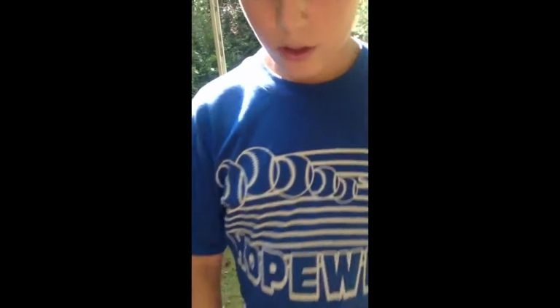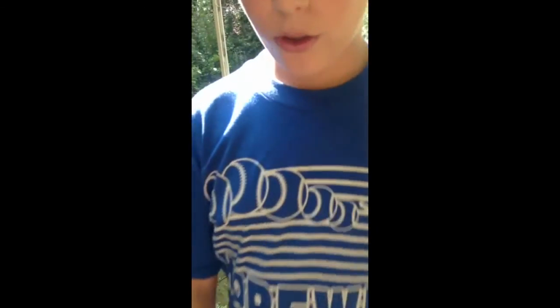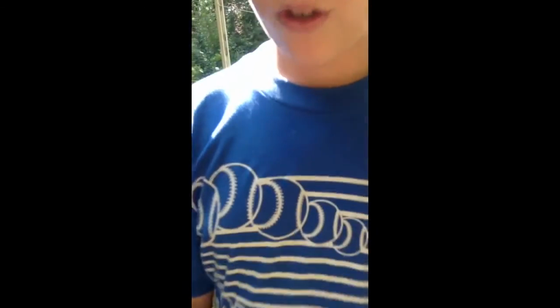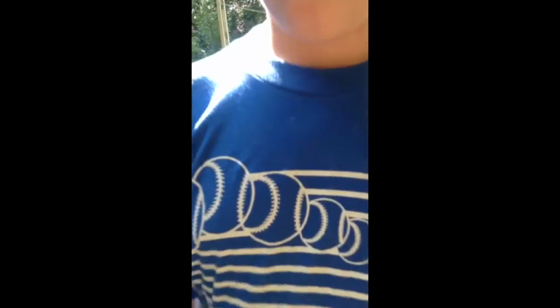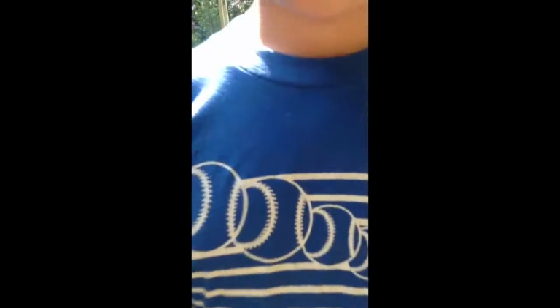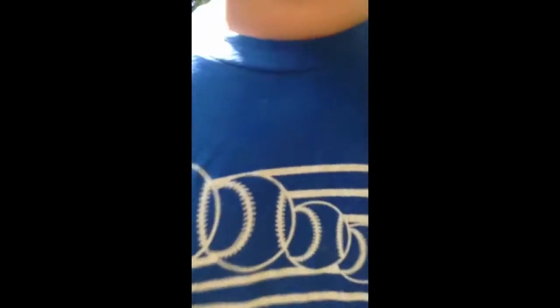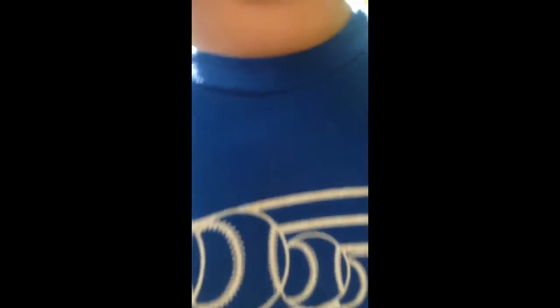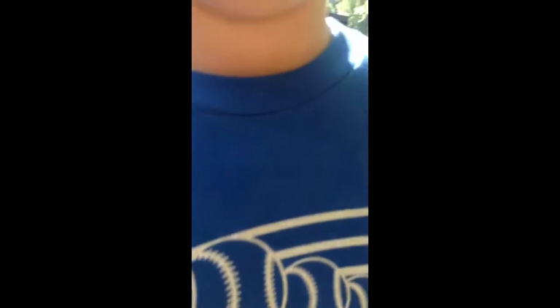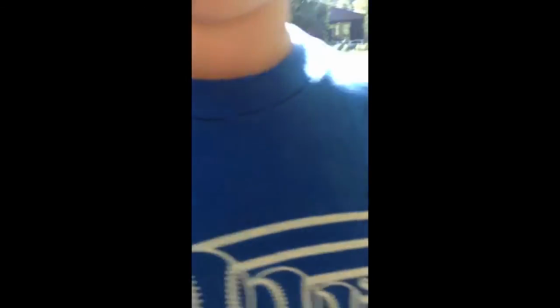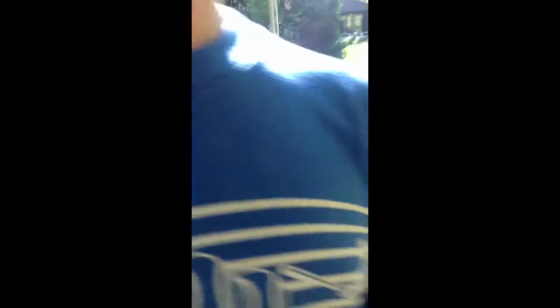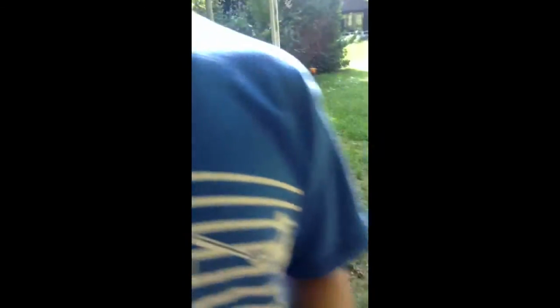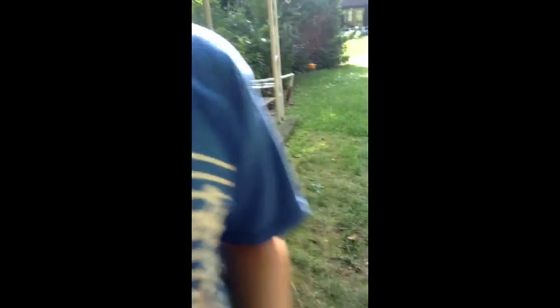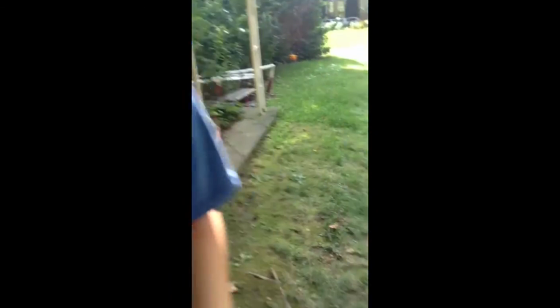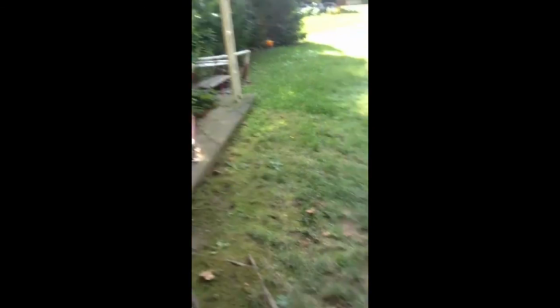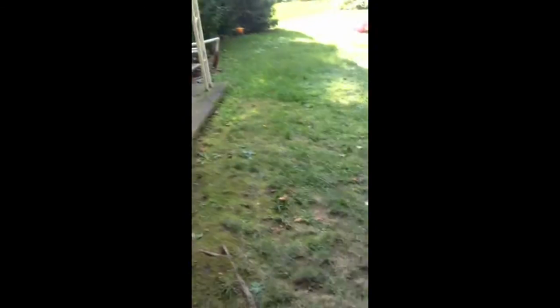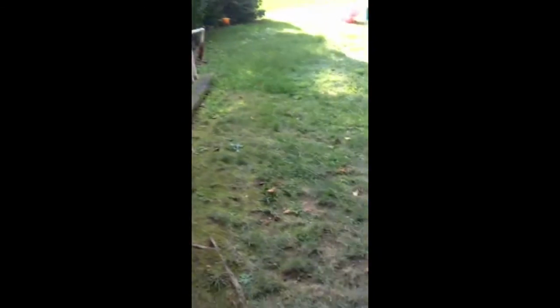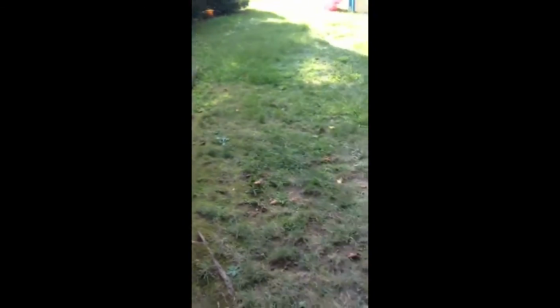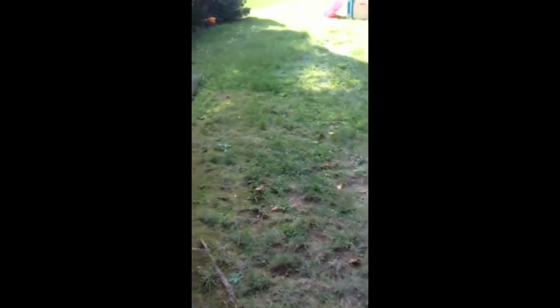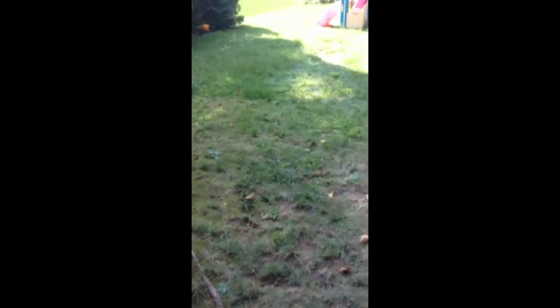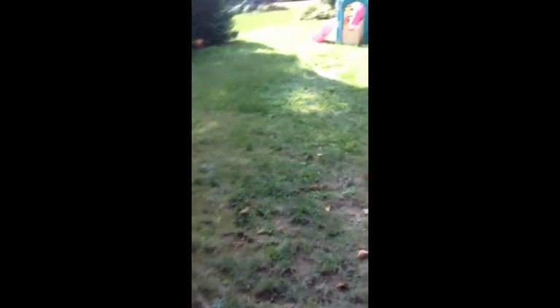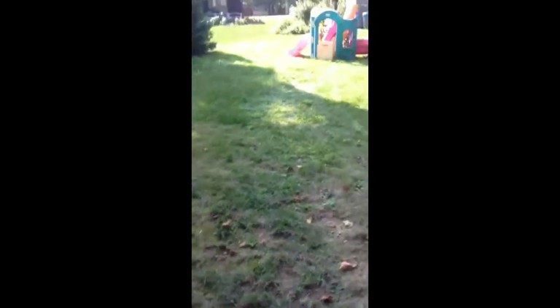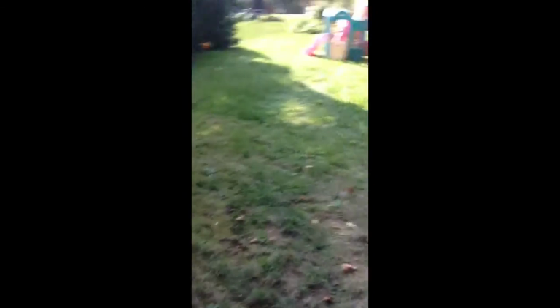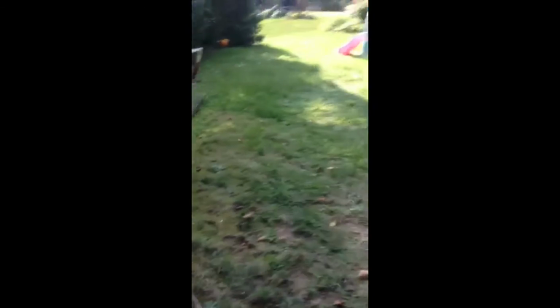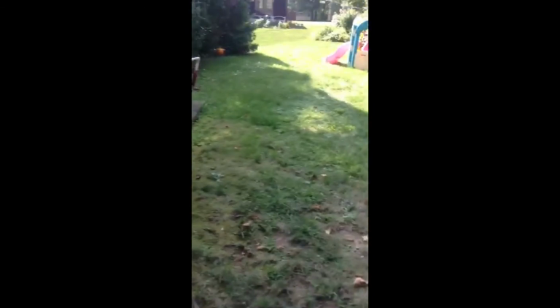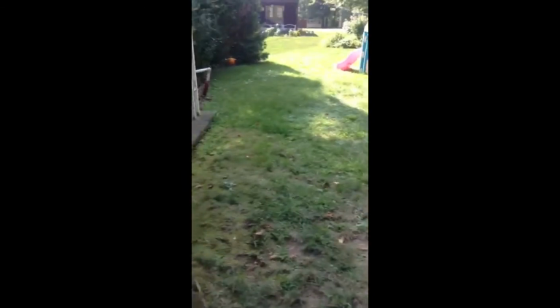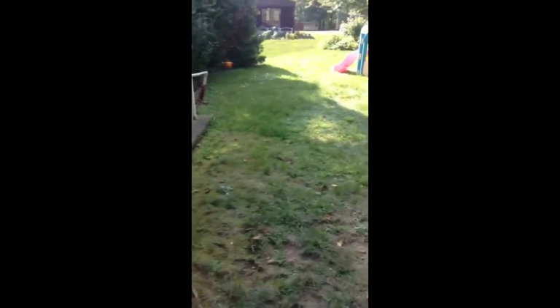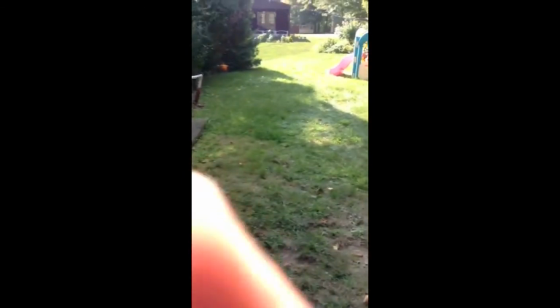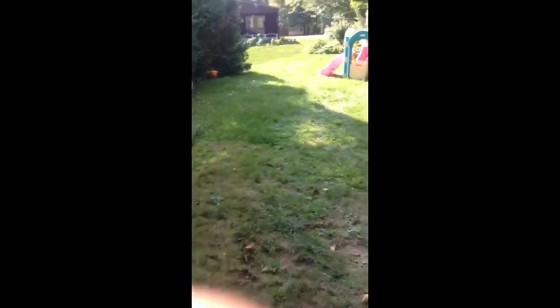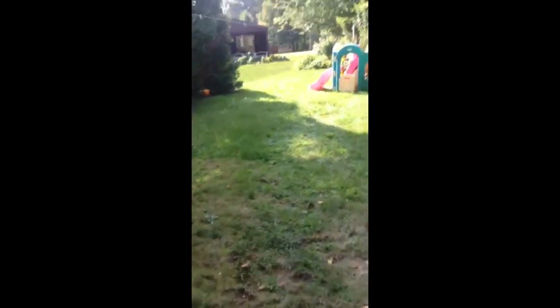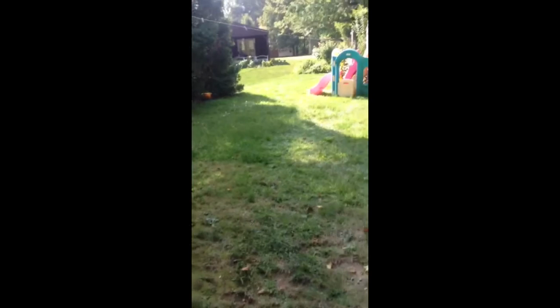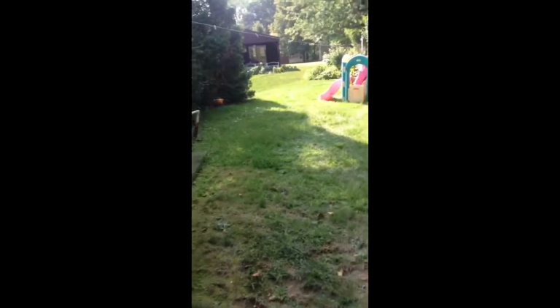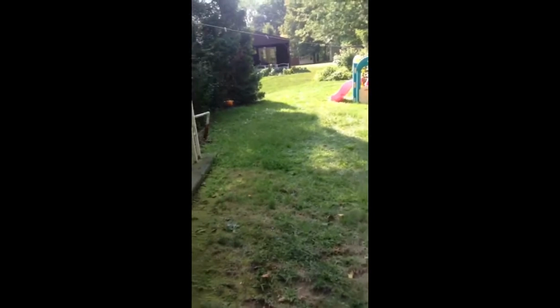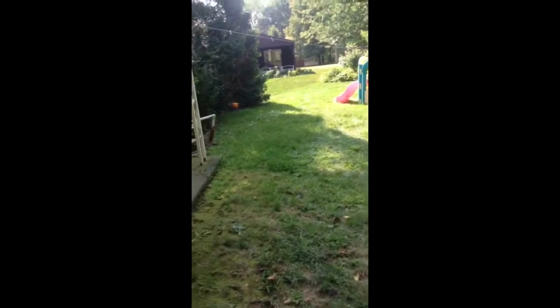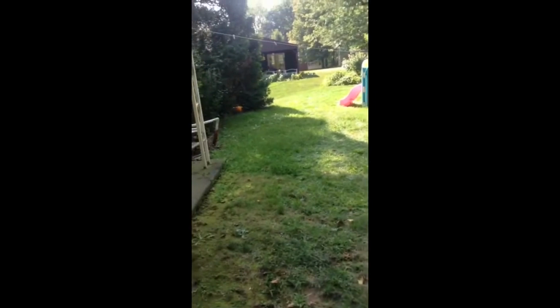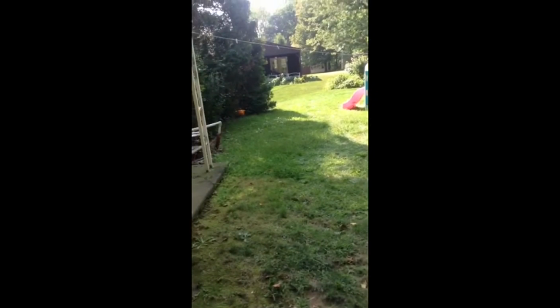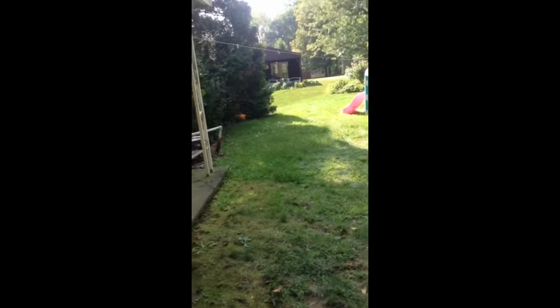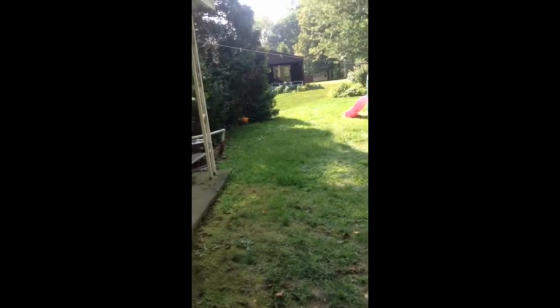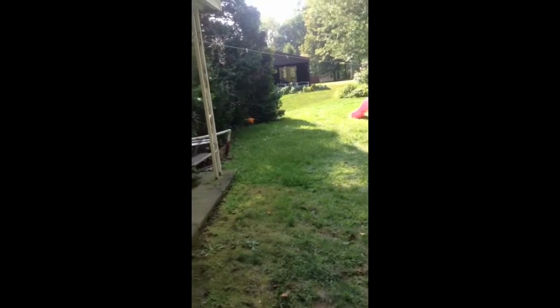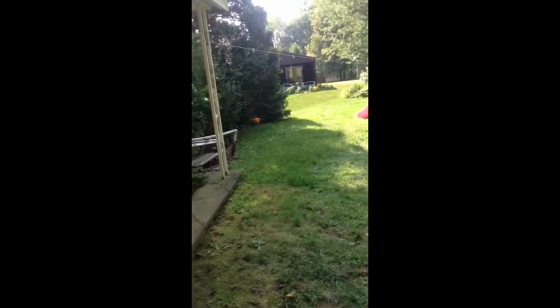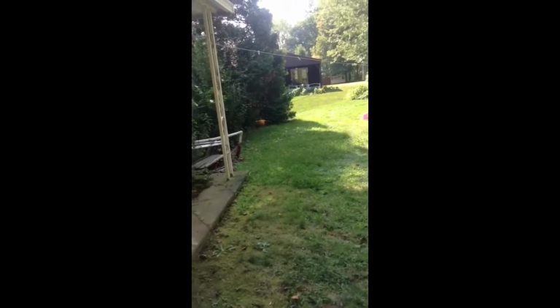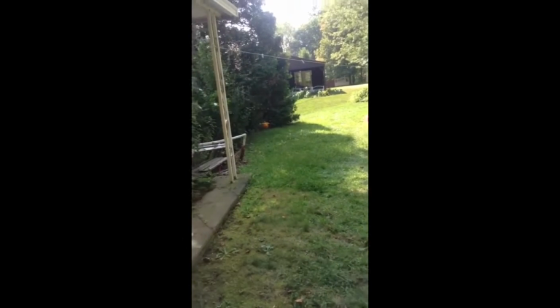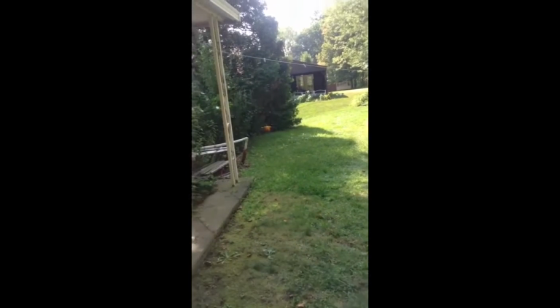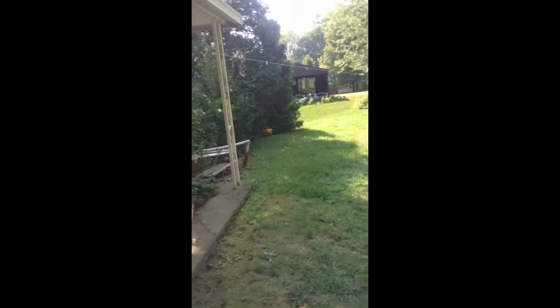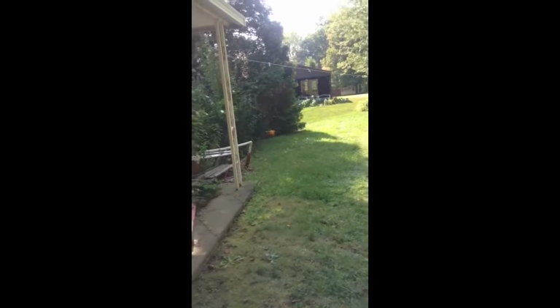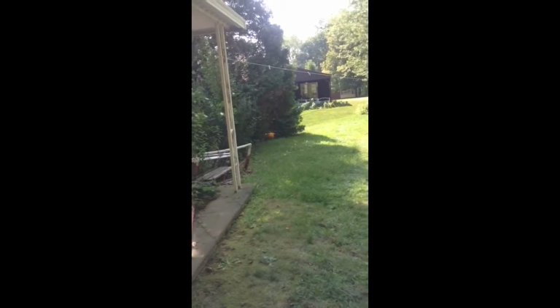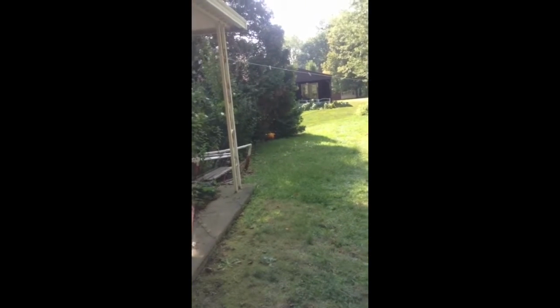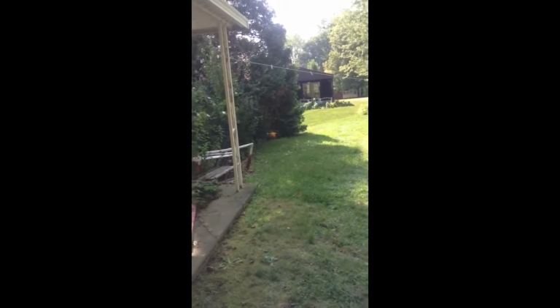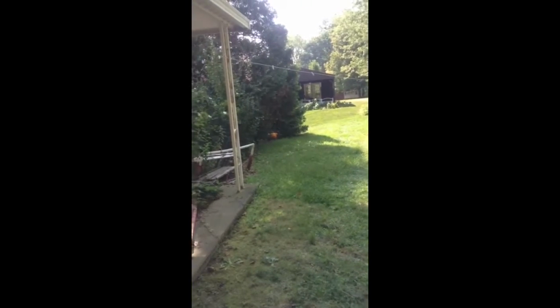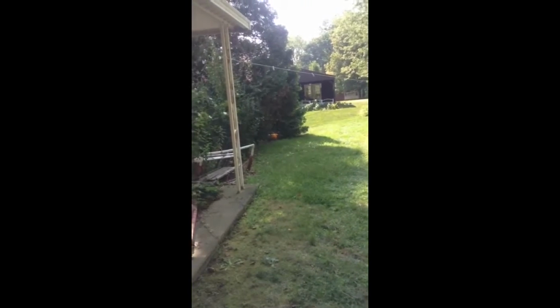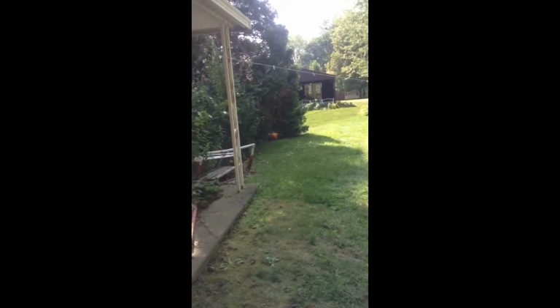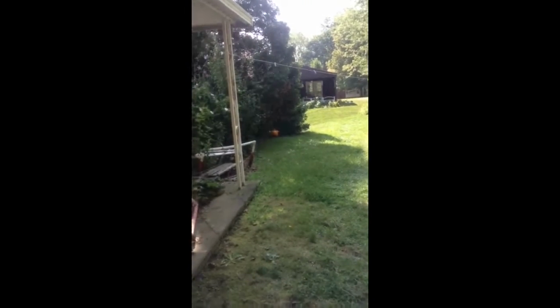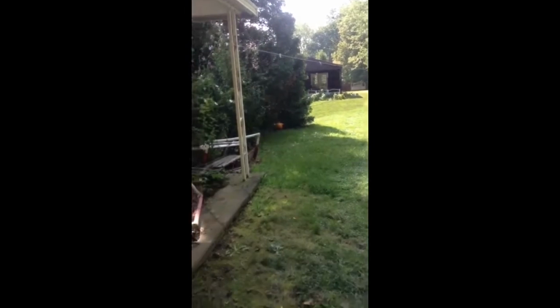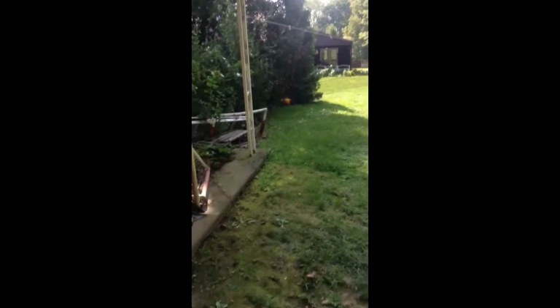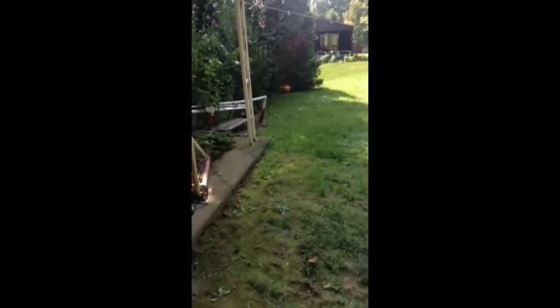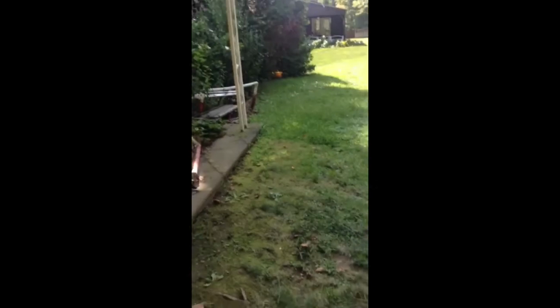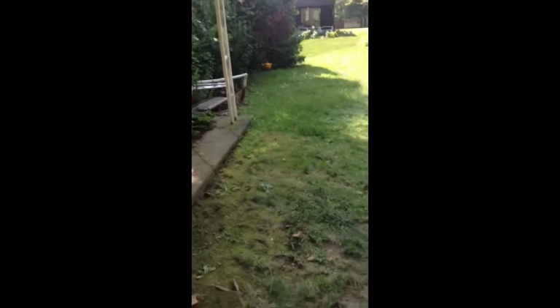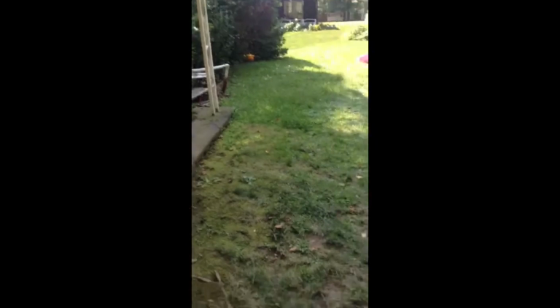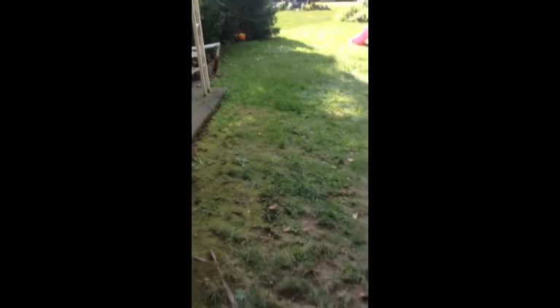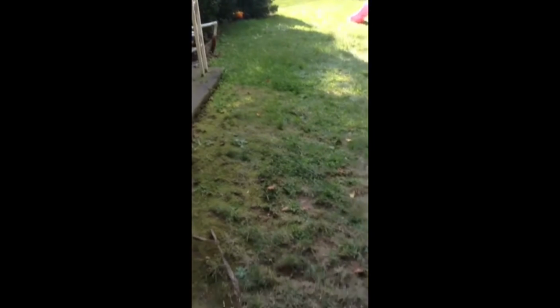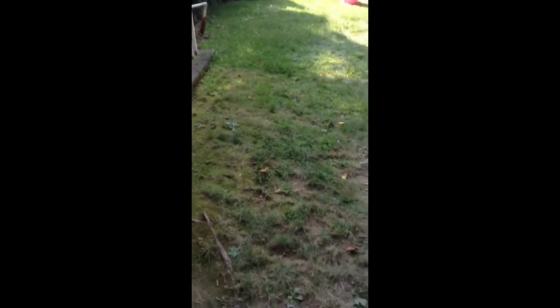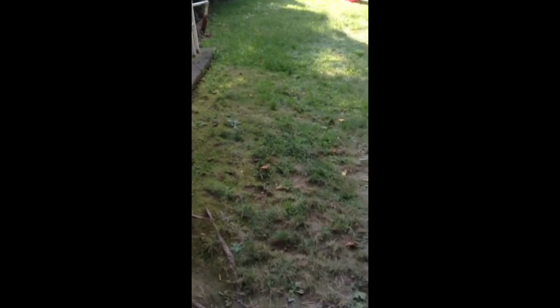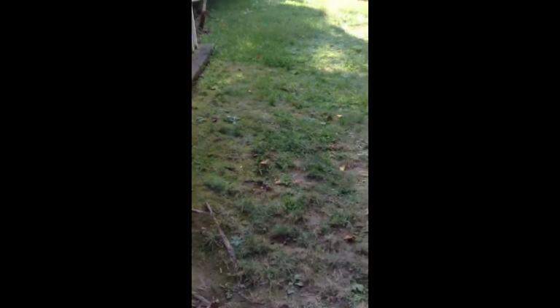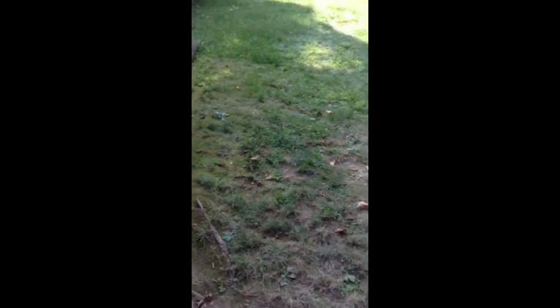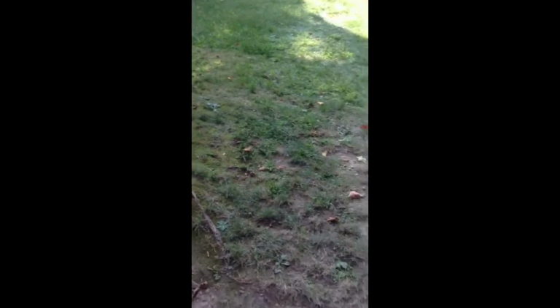Thirty-four footsteps, and each one is about a little more than a foot, I would say. Now I'm just going to go inside and do the final review.